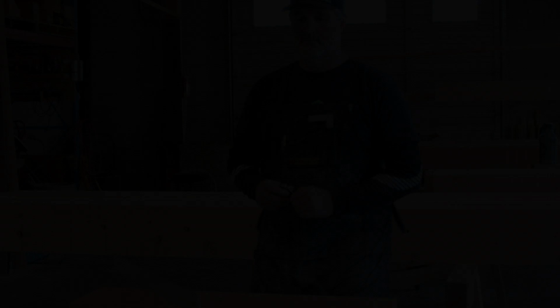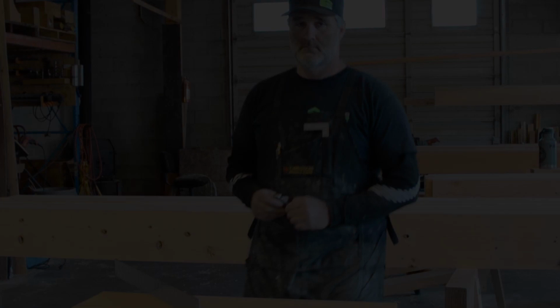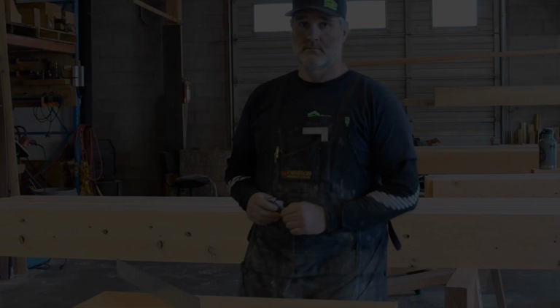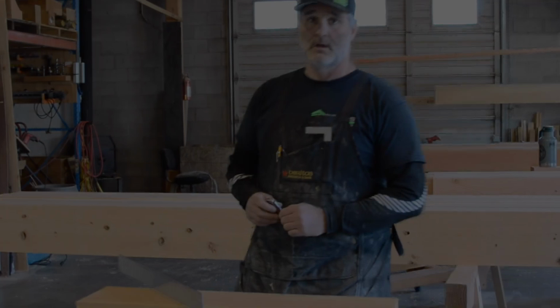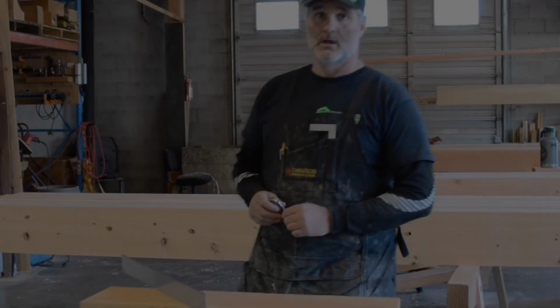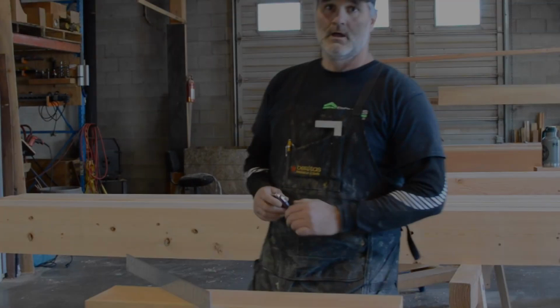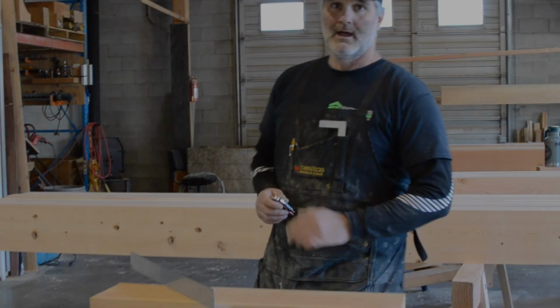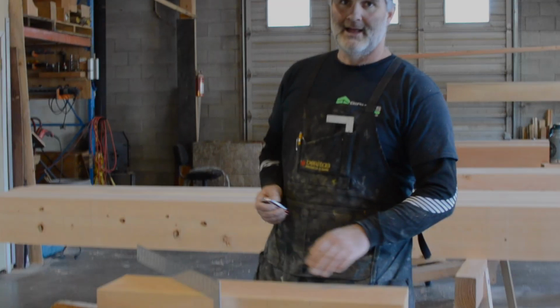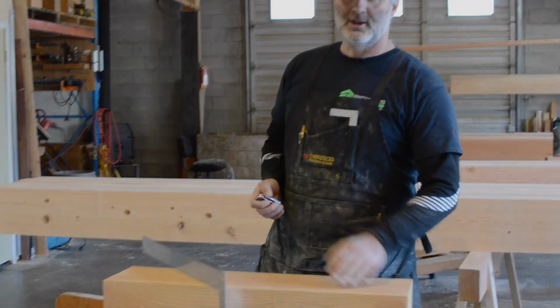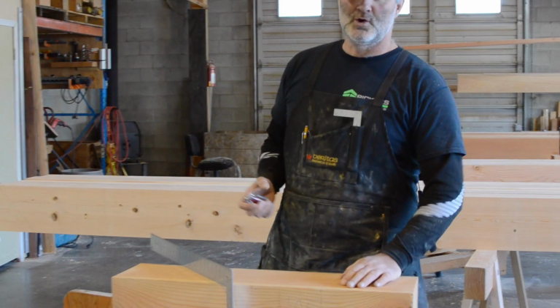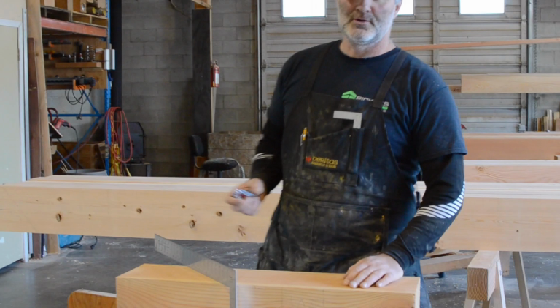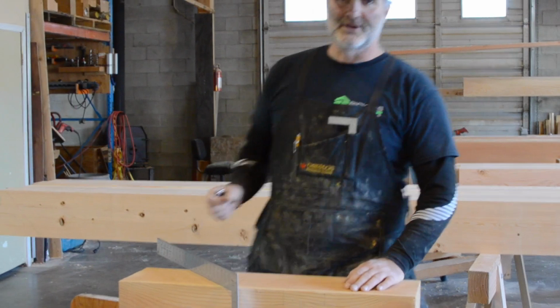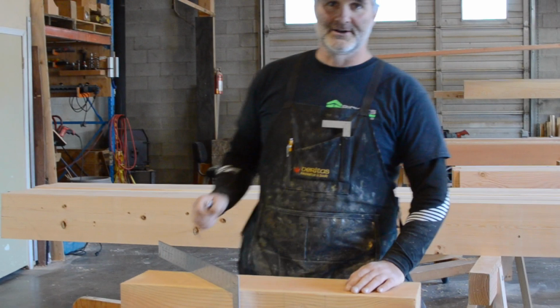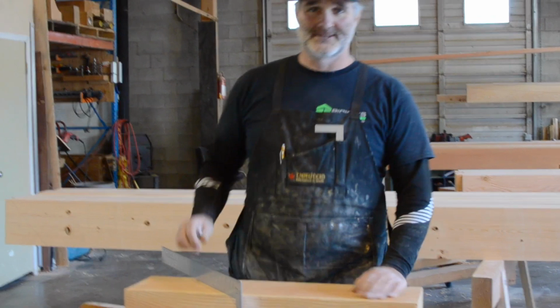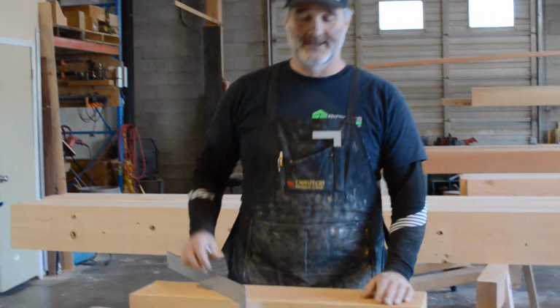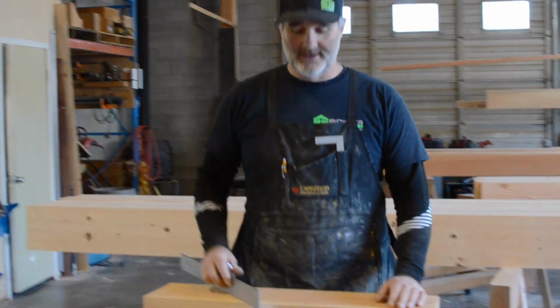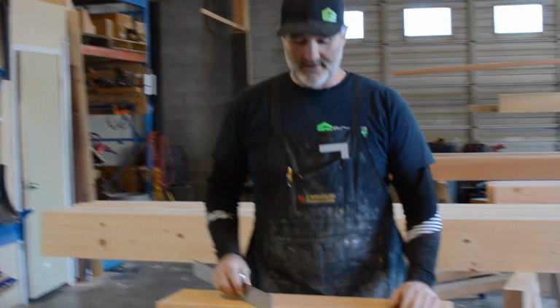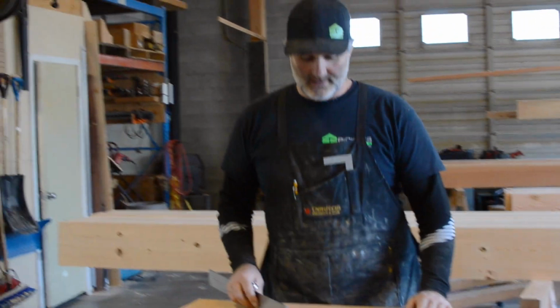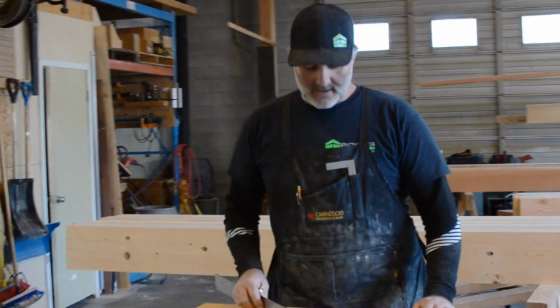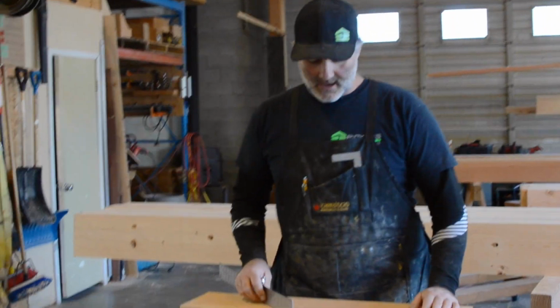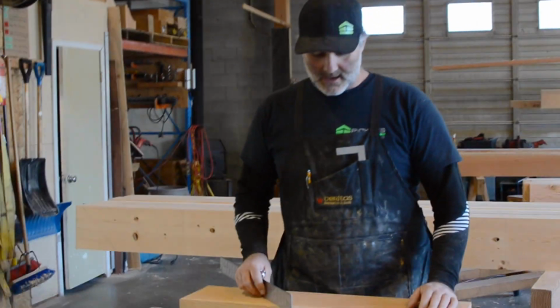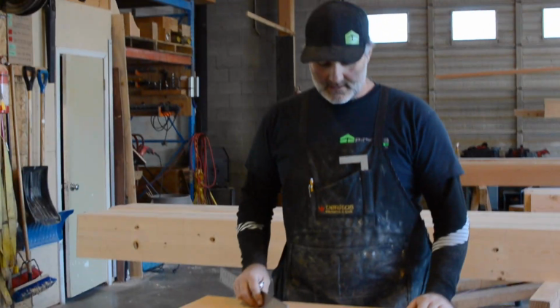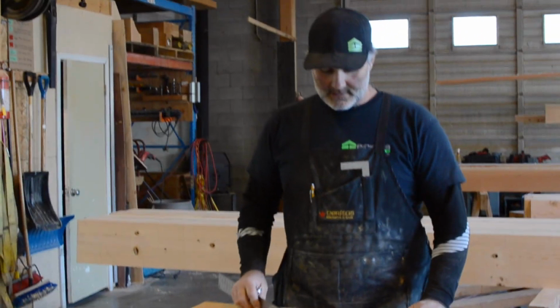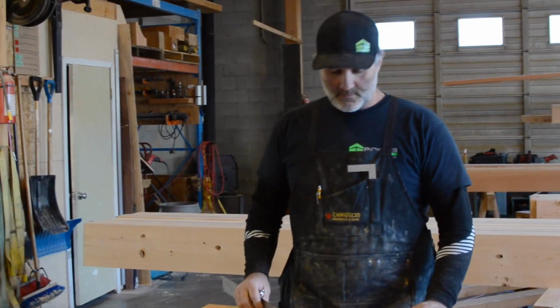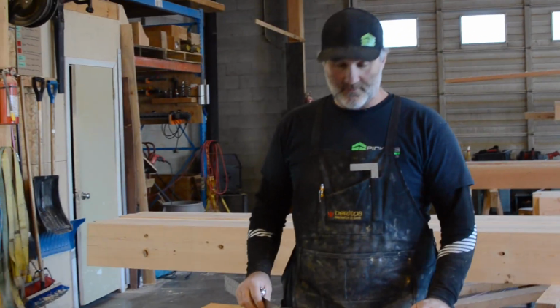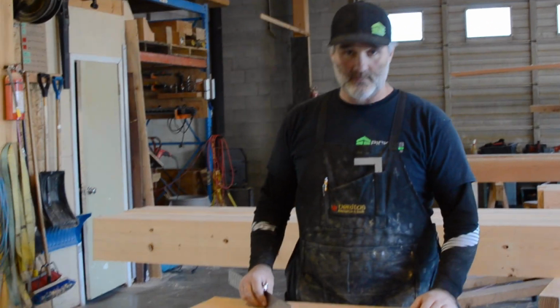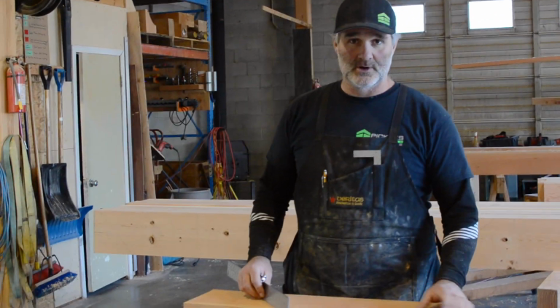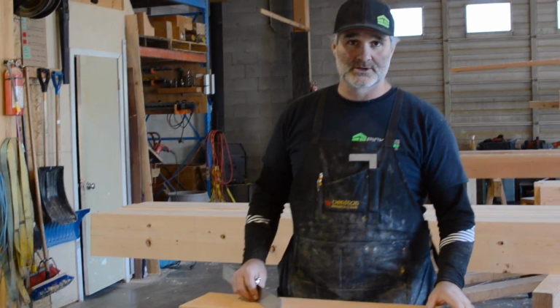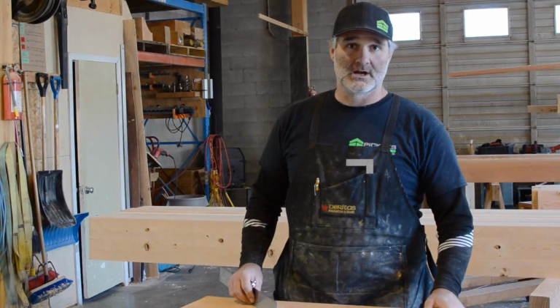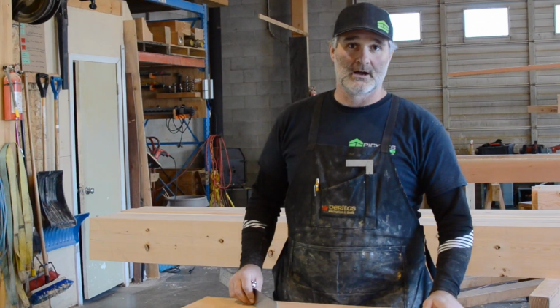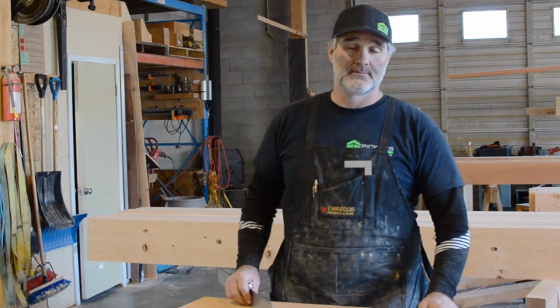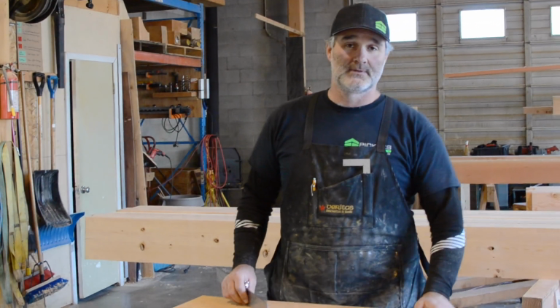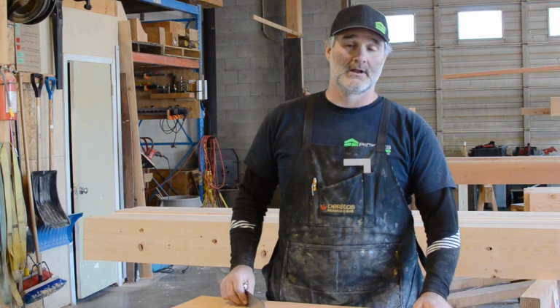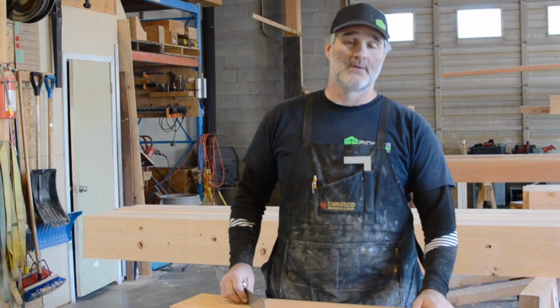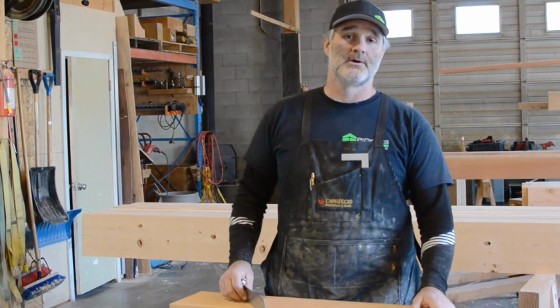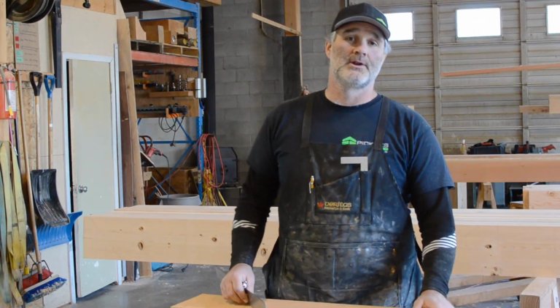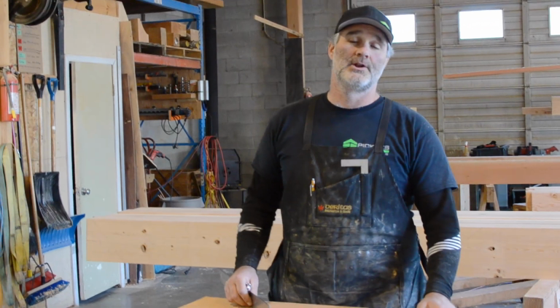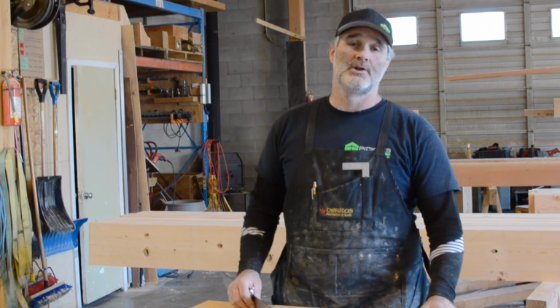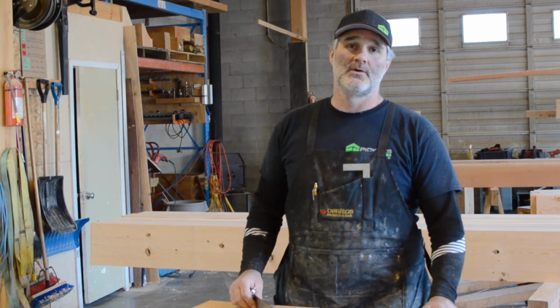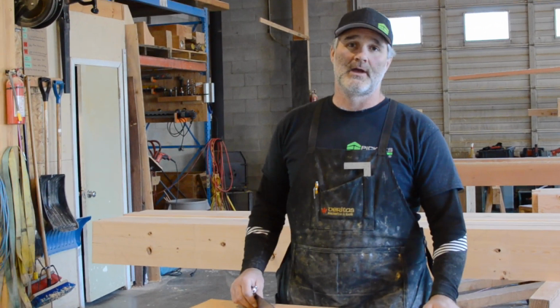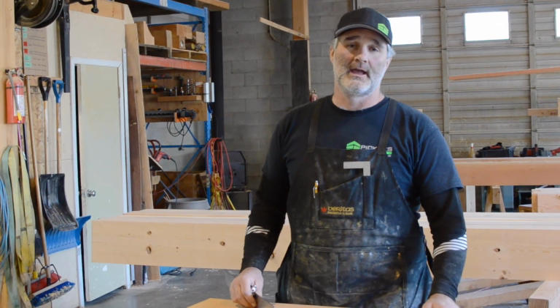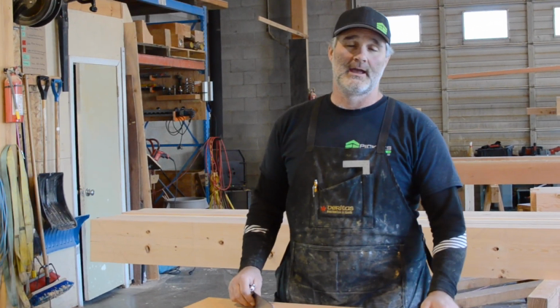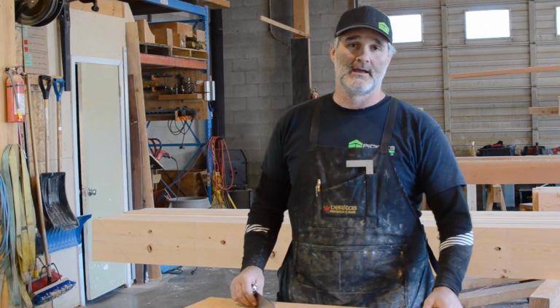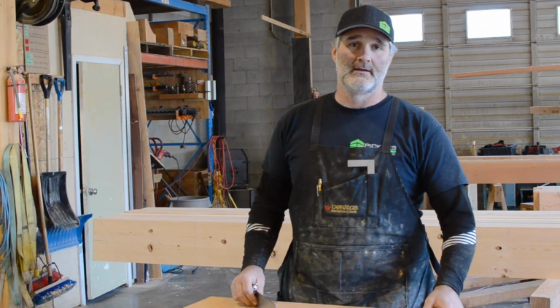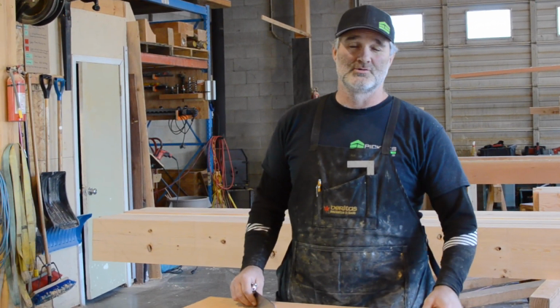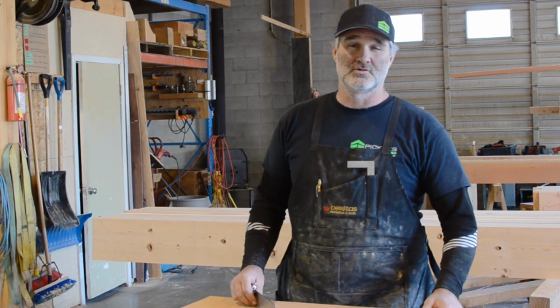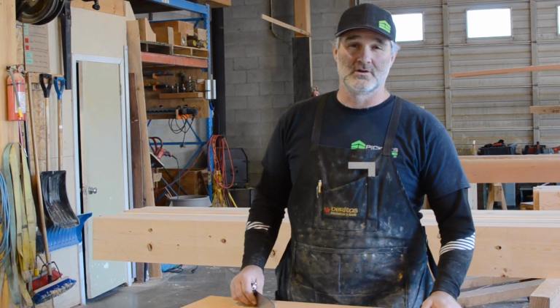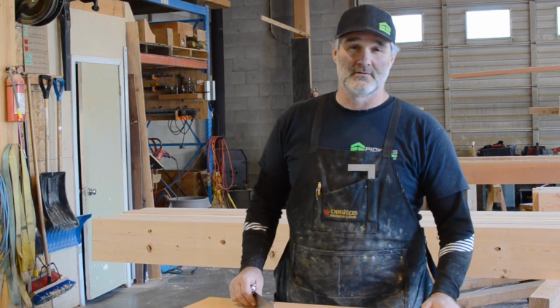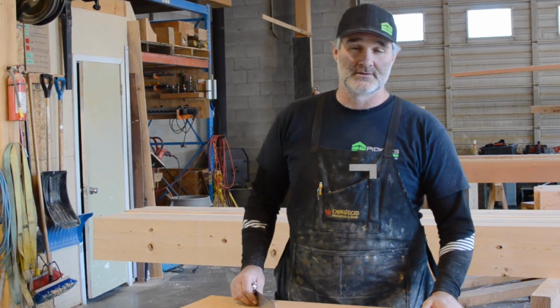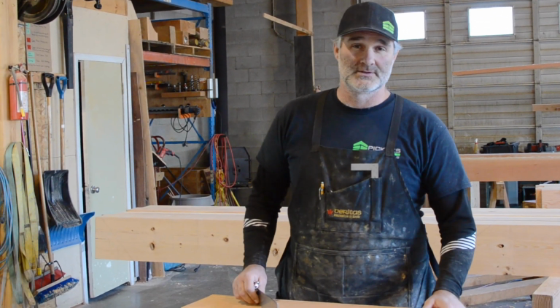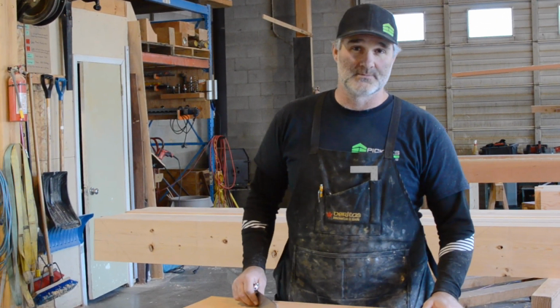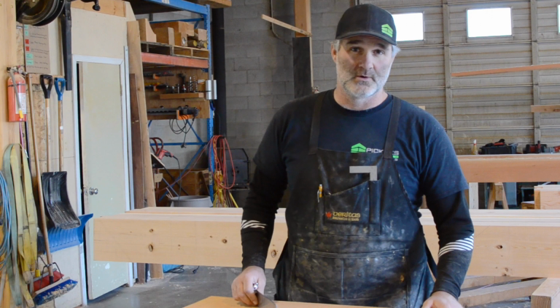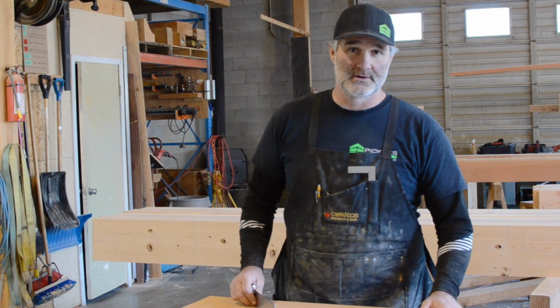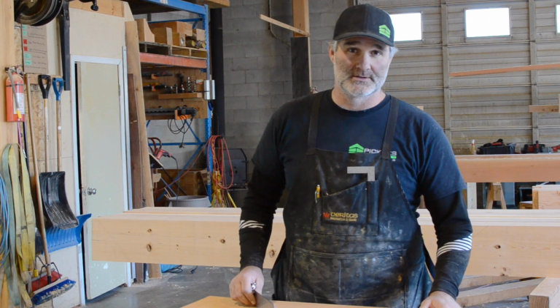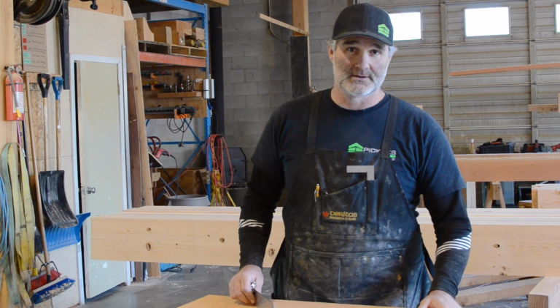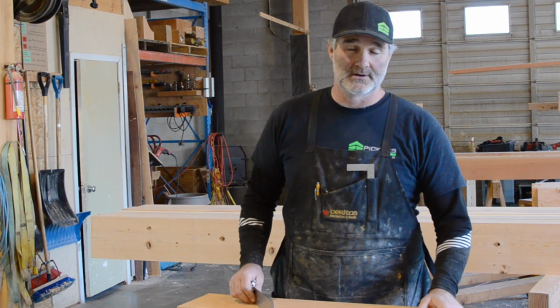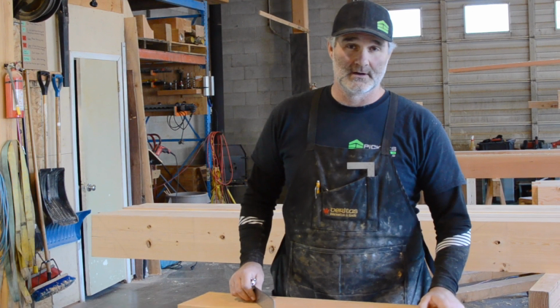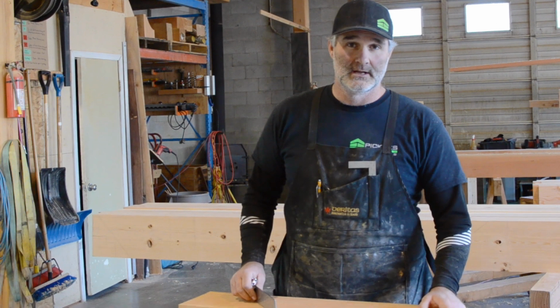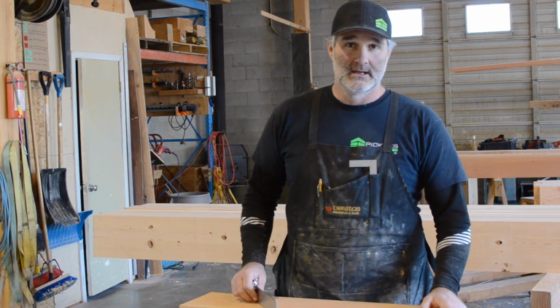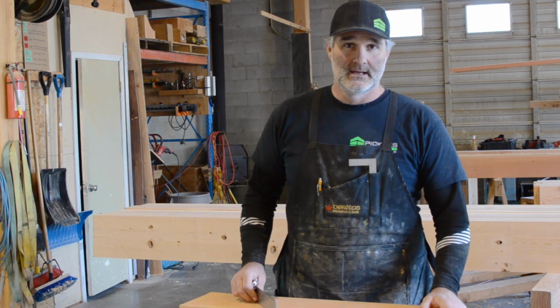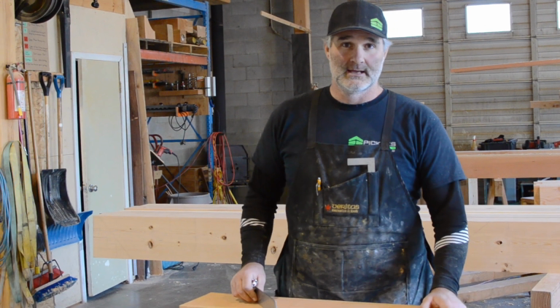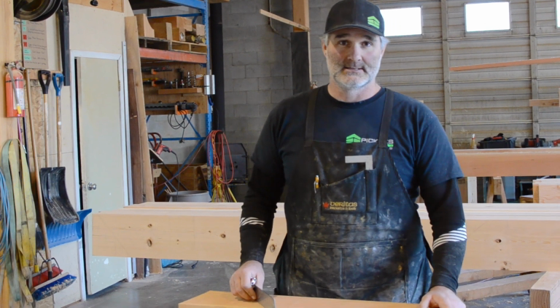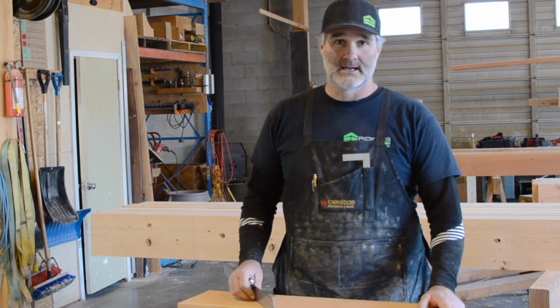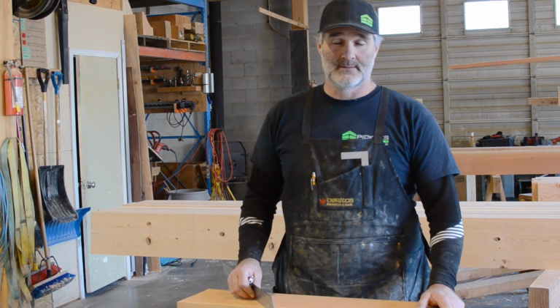Hello, Darcy here, Timber Frame Workshop. Today we're going to do a drill versus mortiser example.